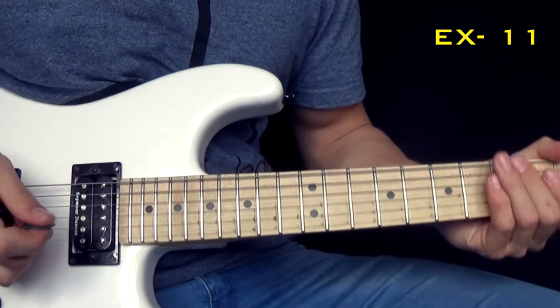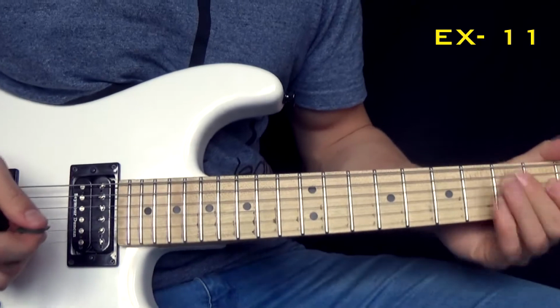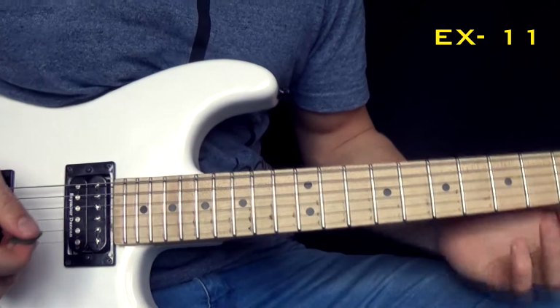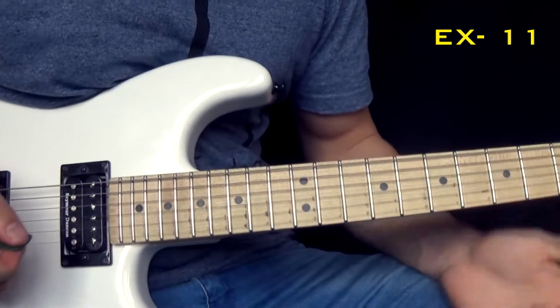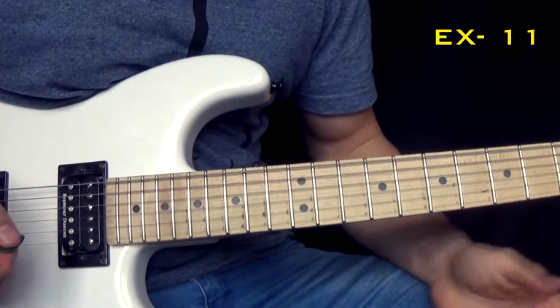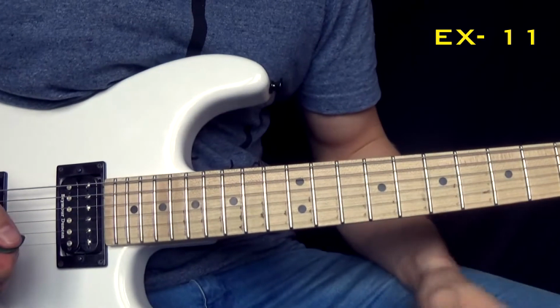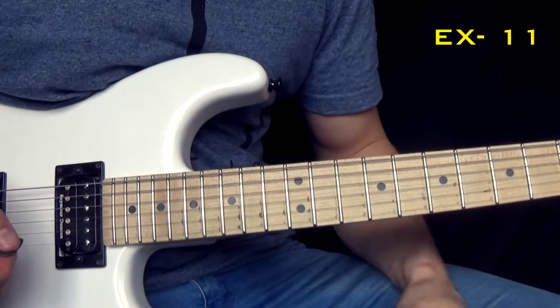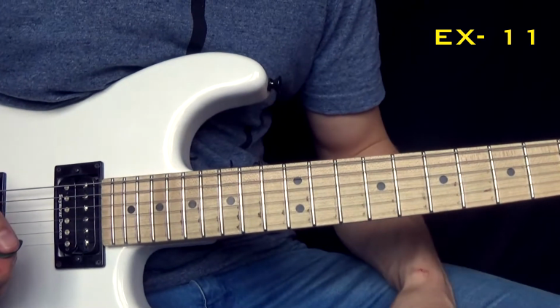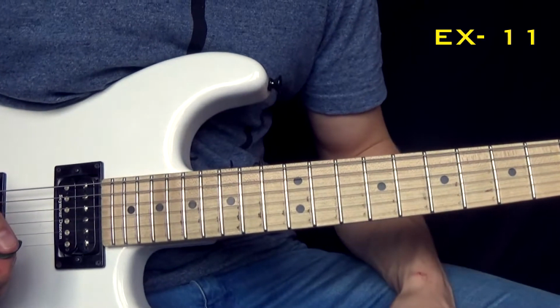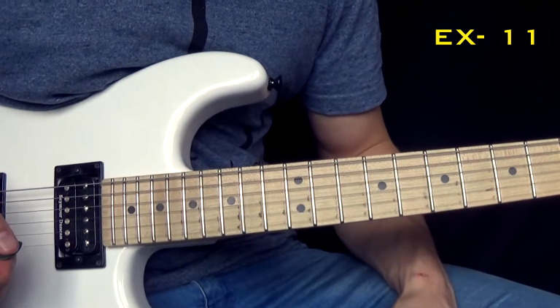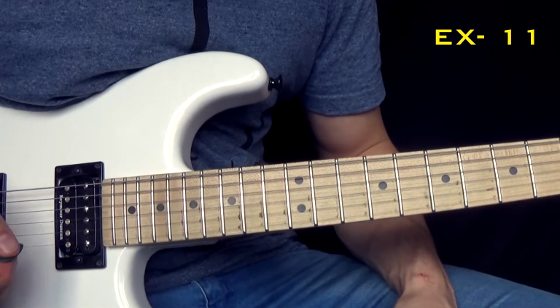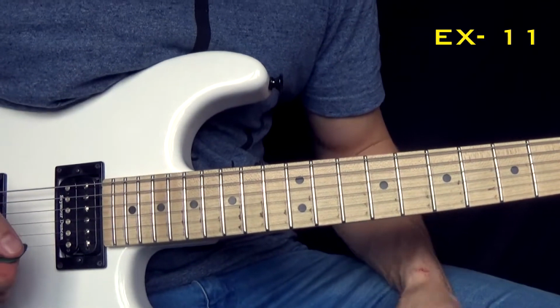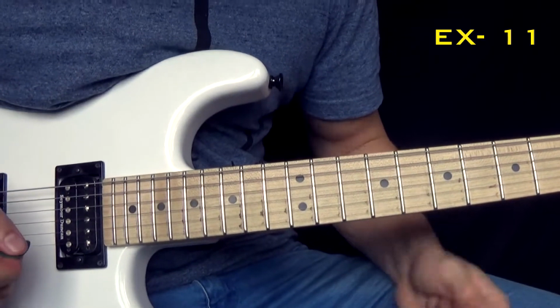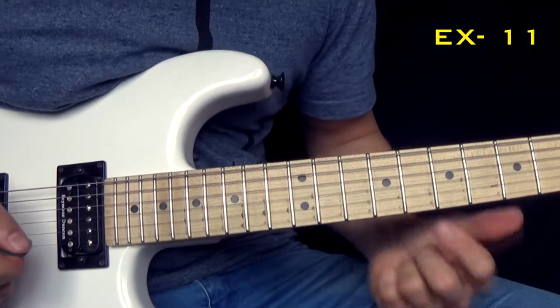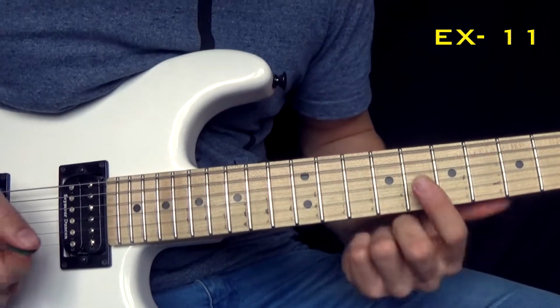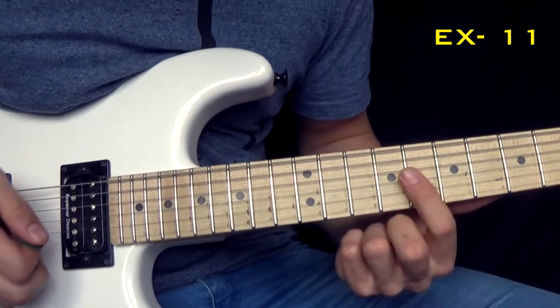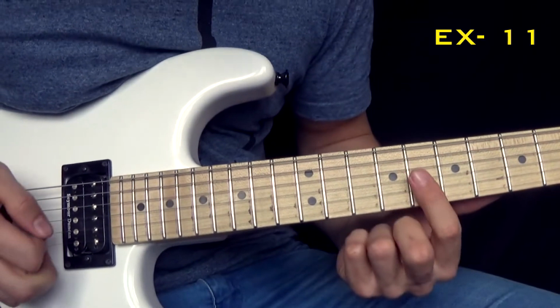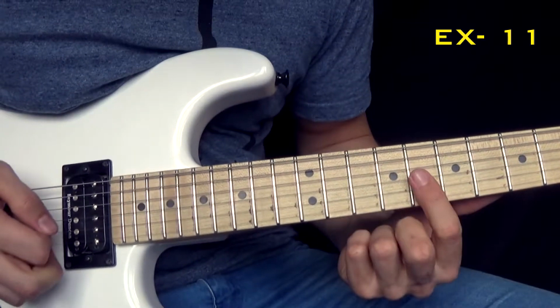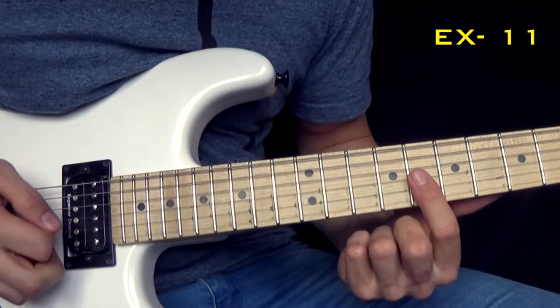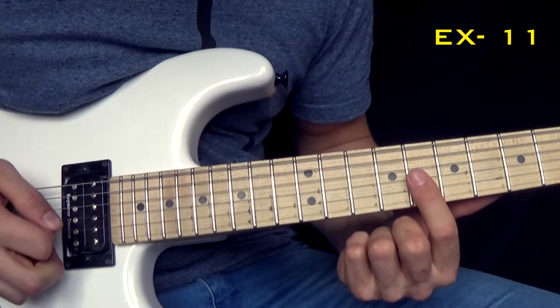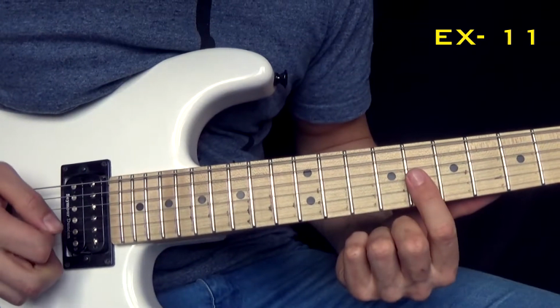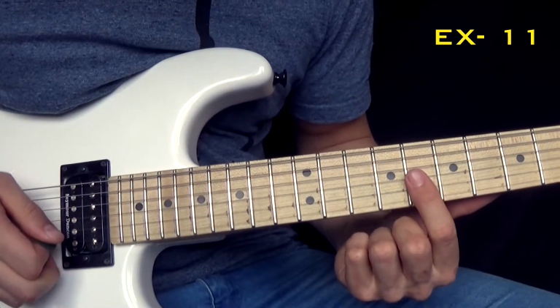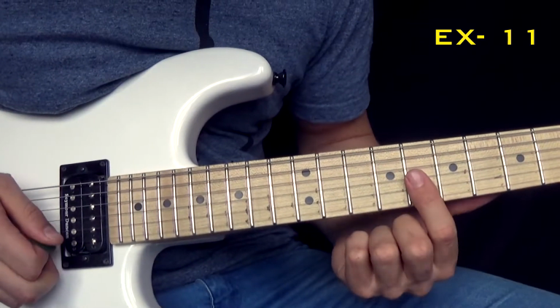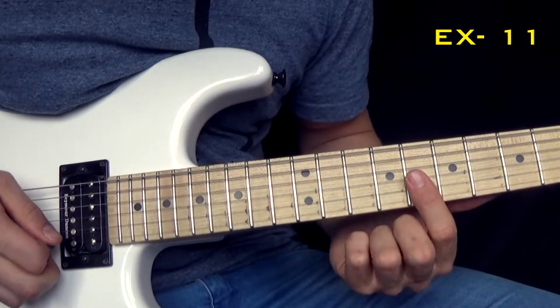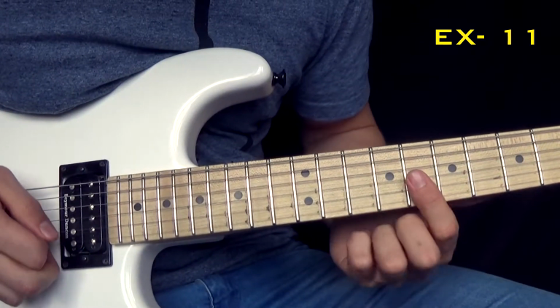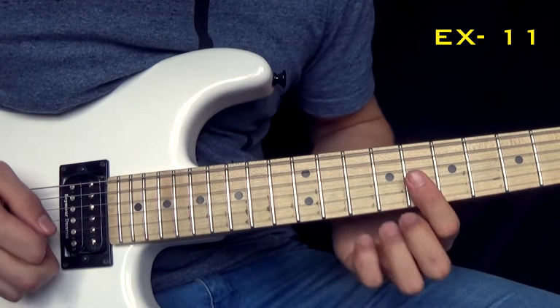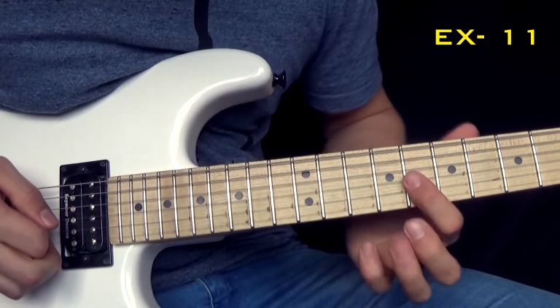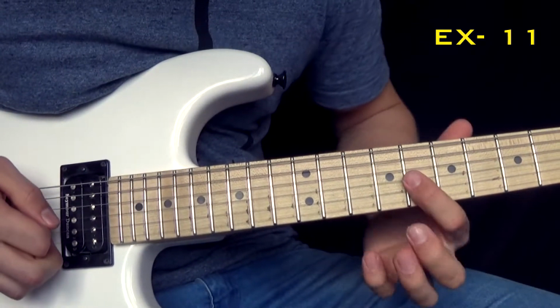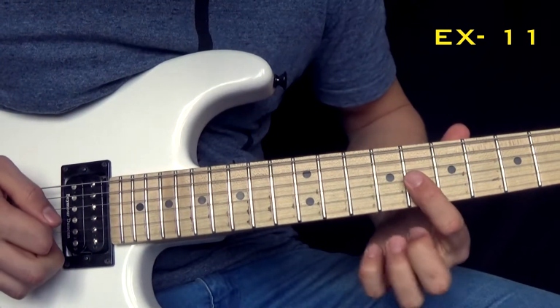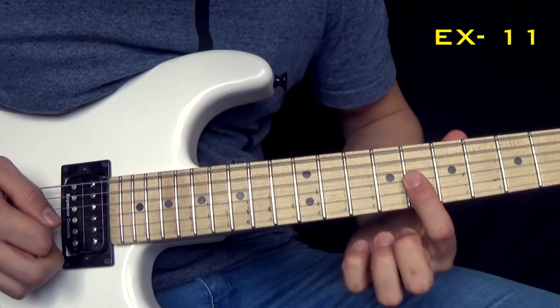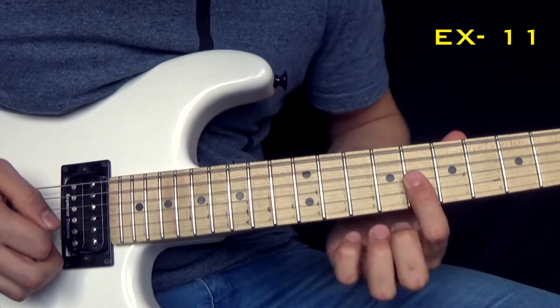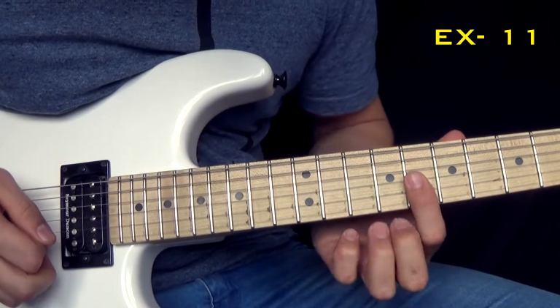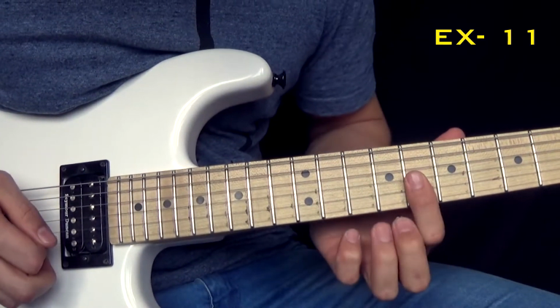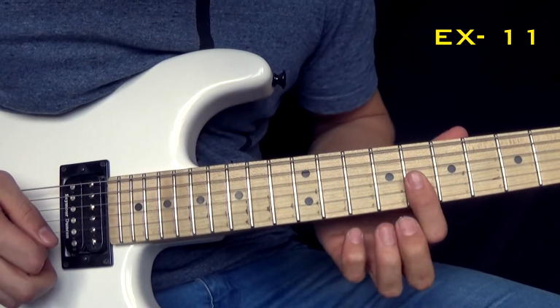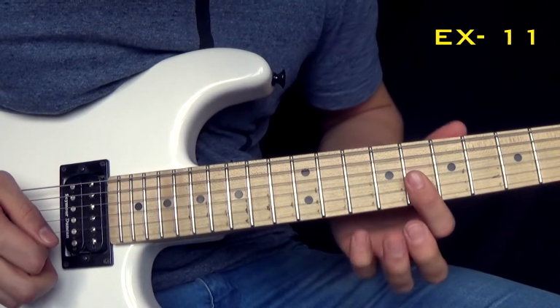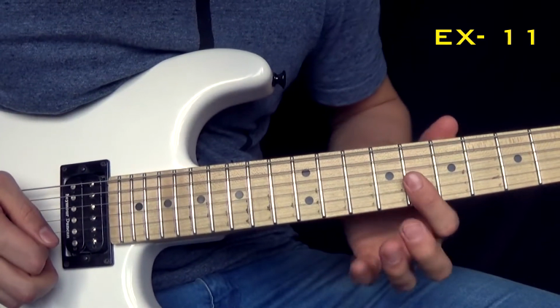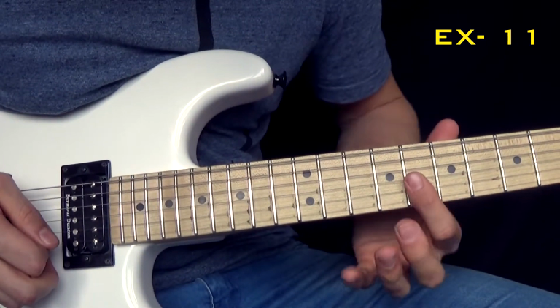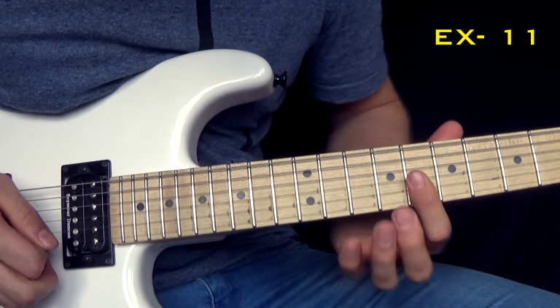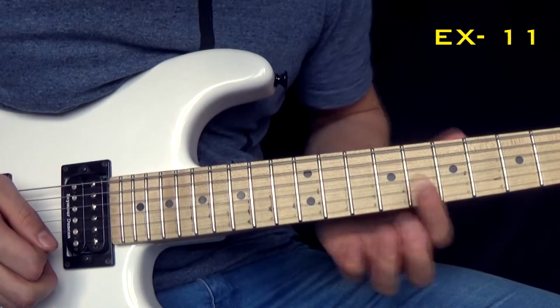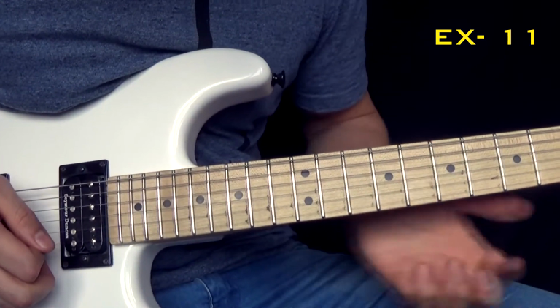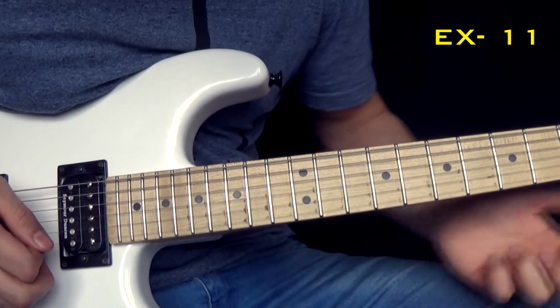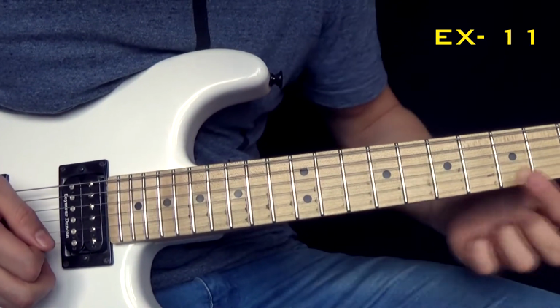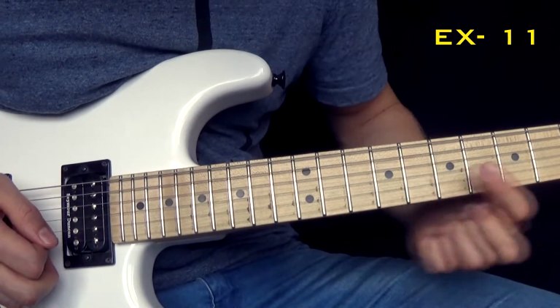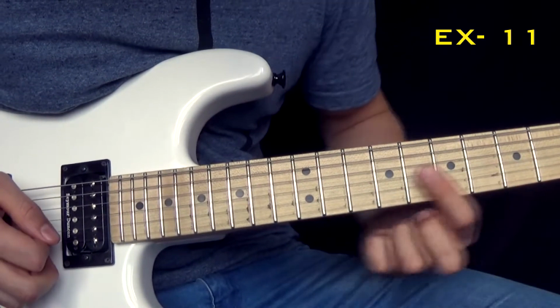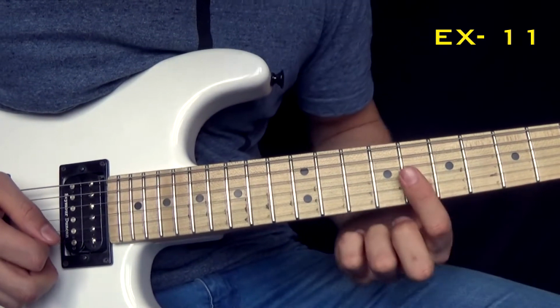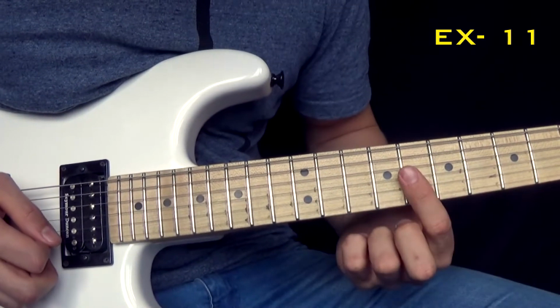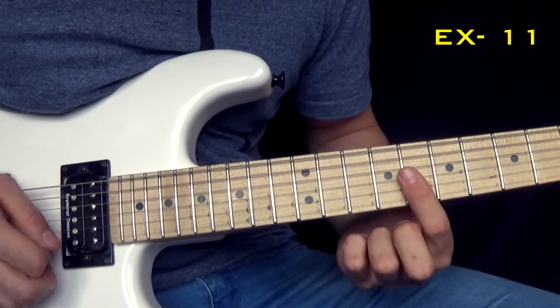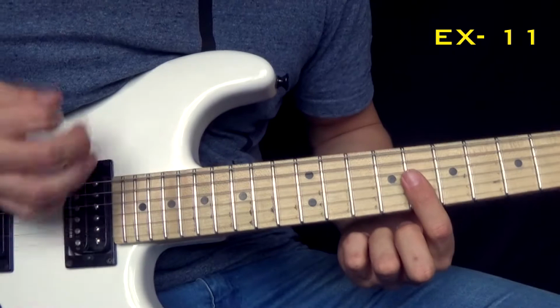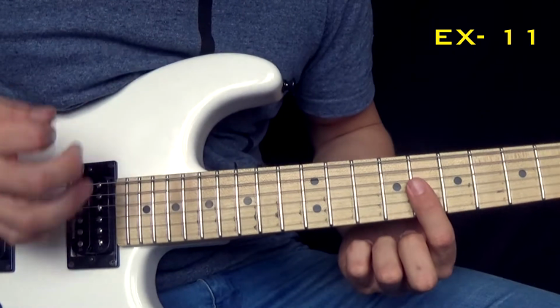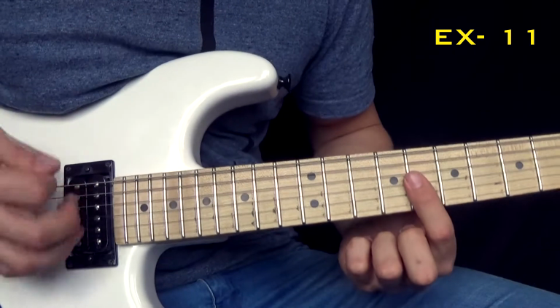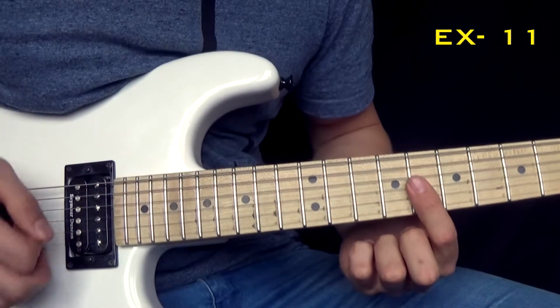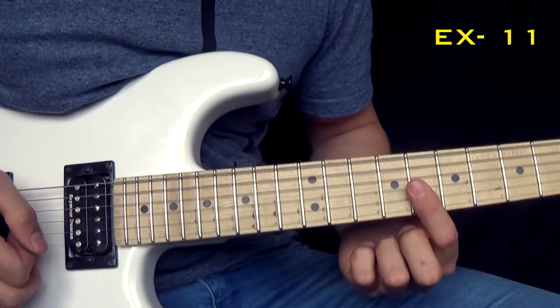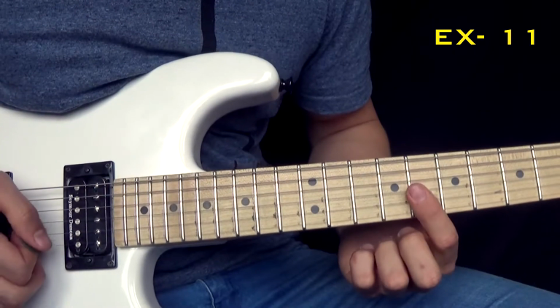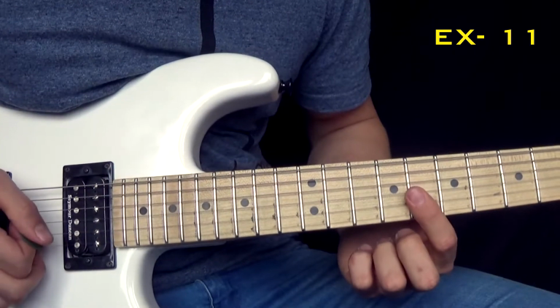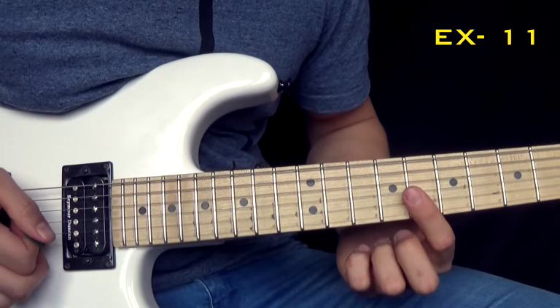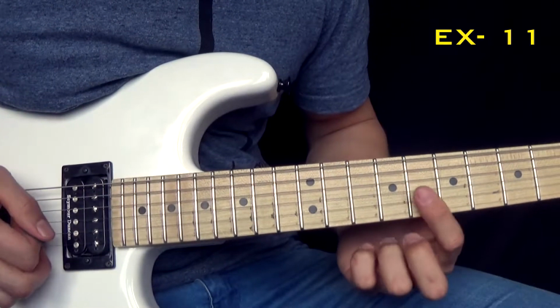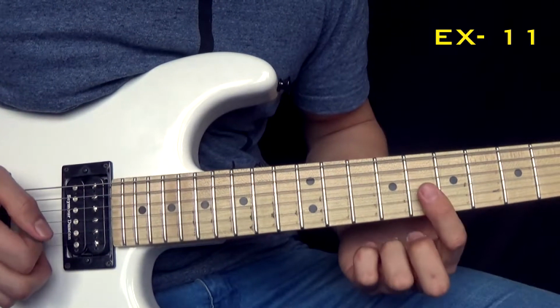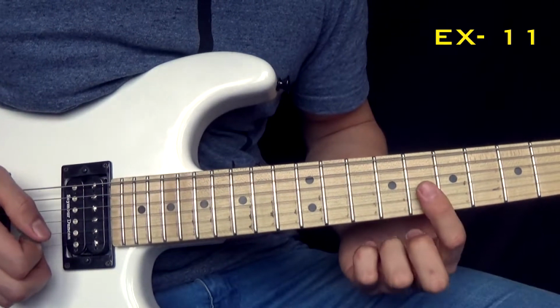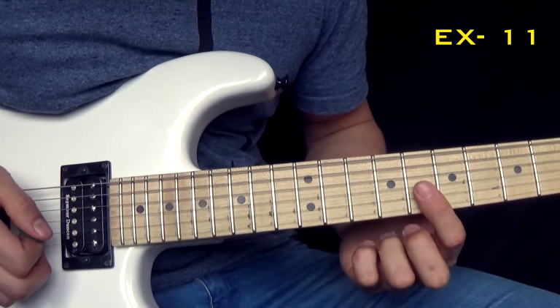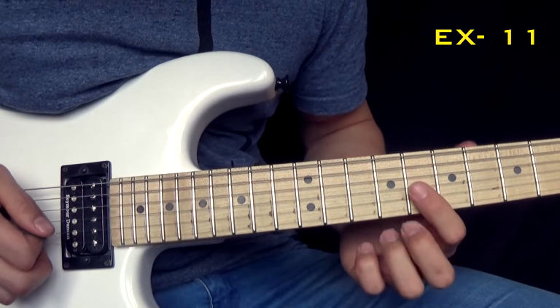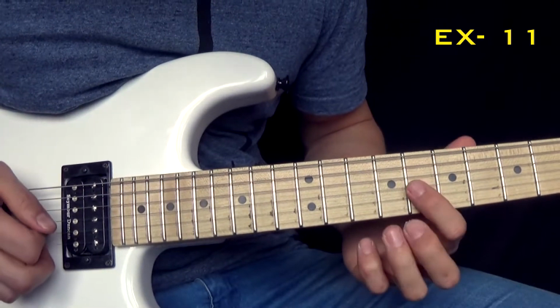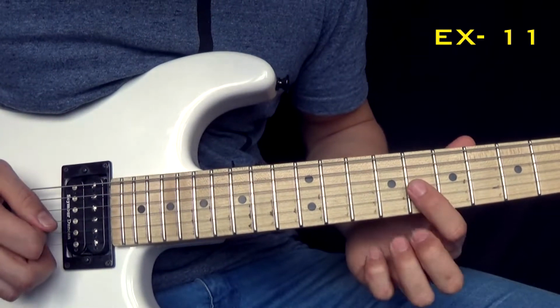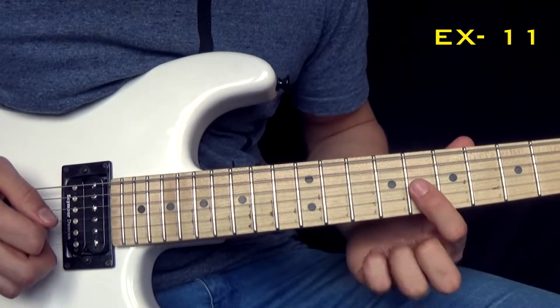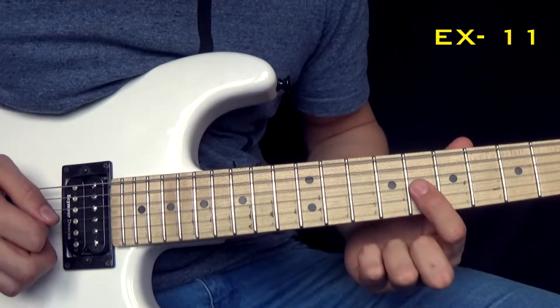What is very important is that you always start the next string on the downstroke, so you go like...